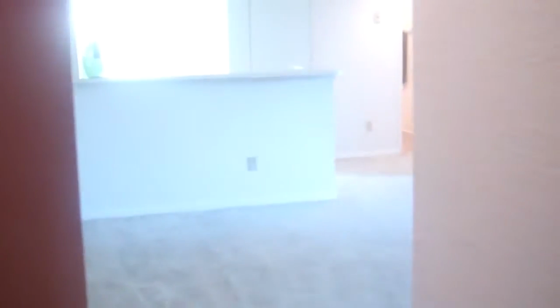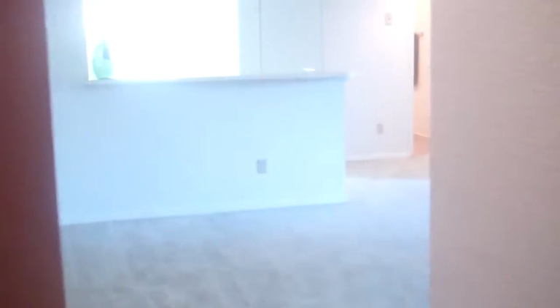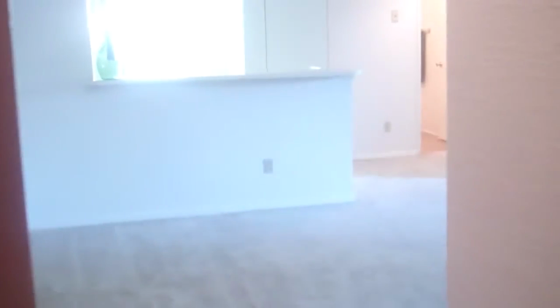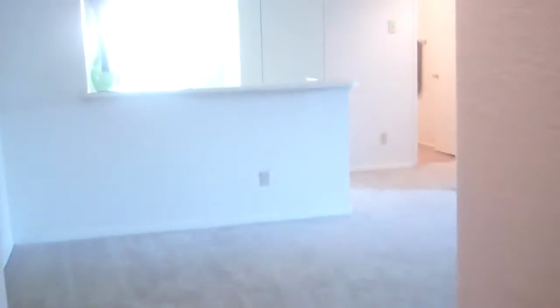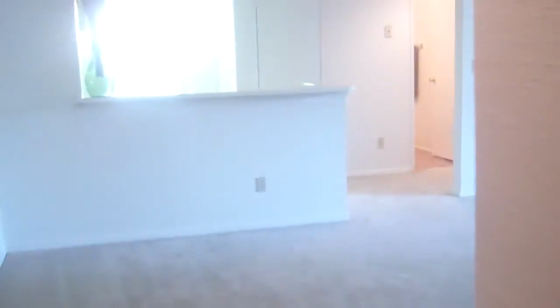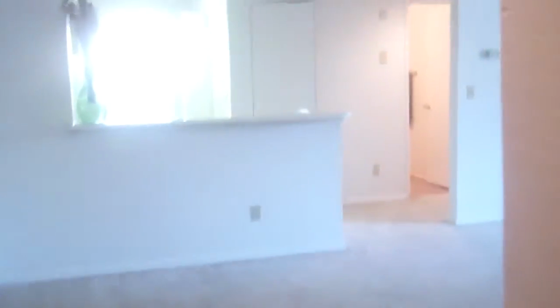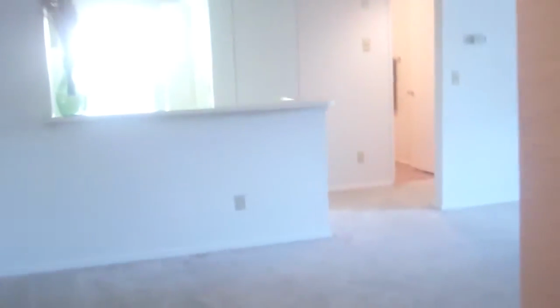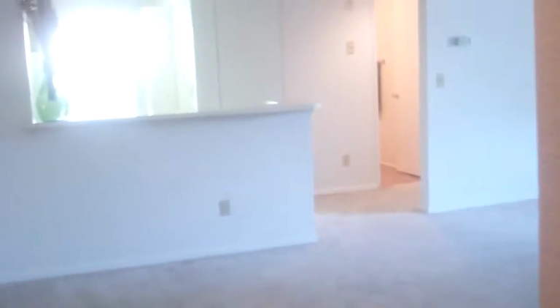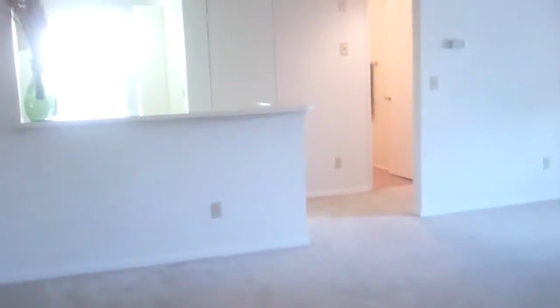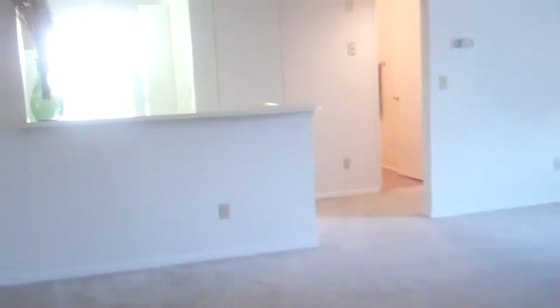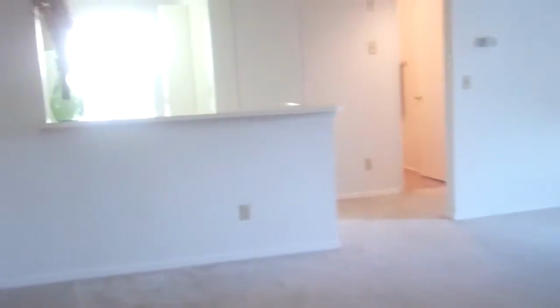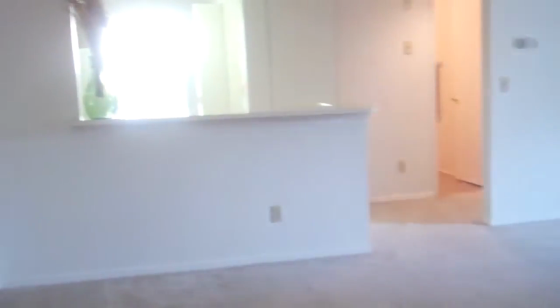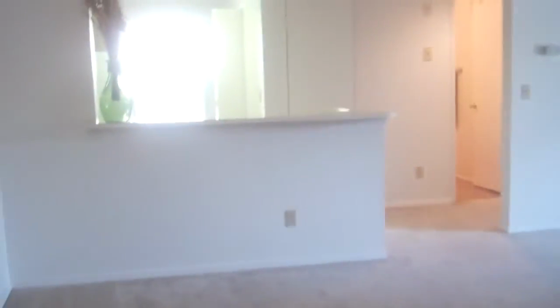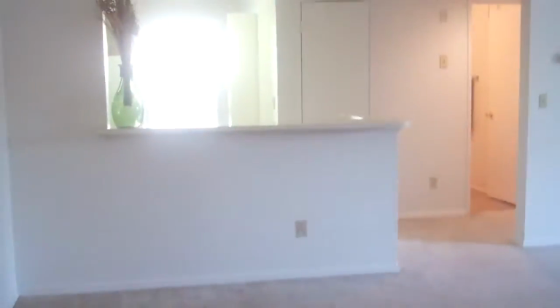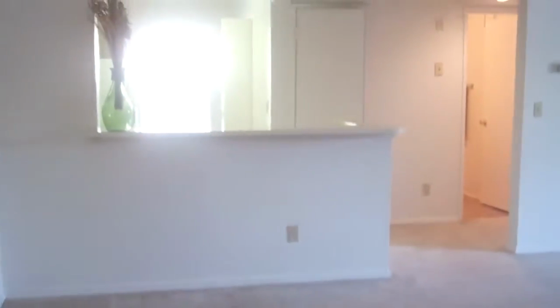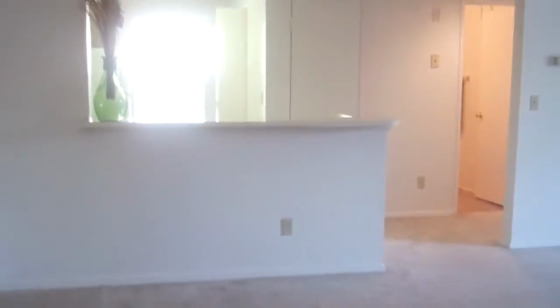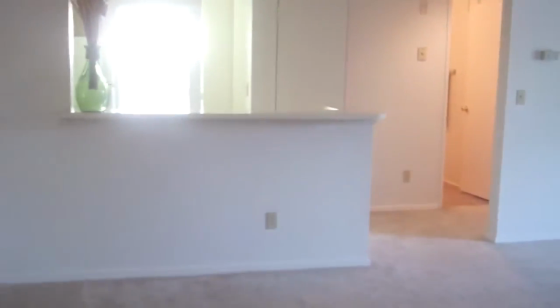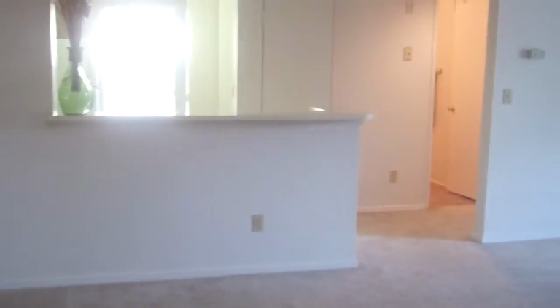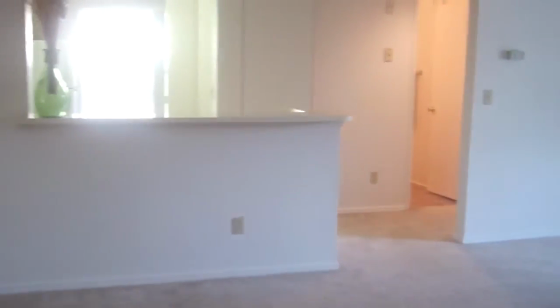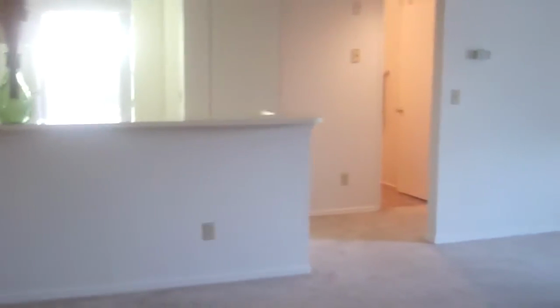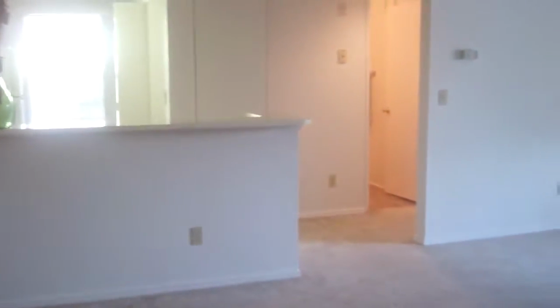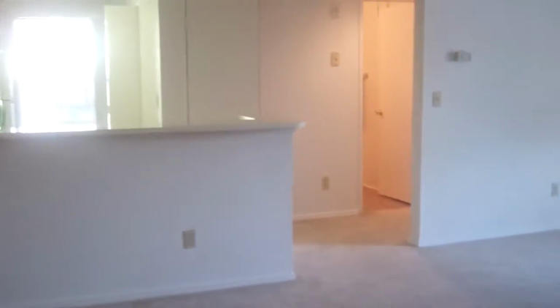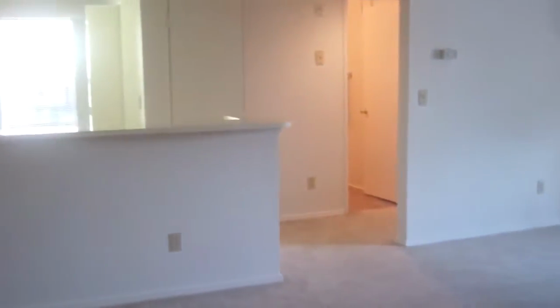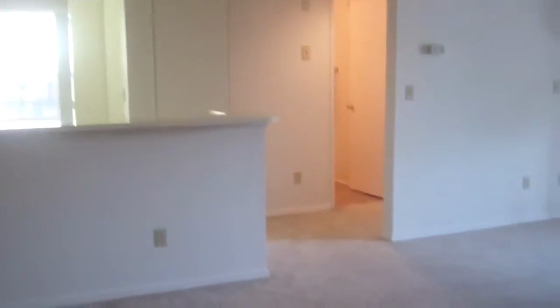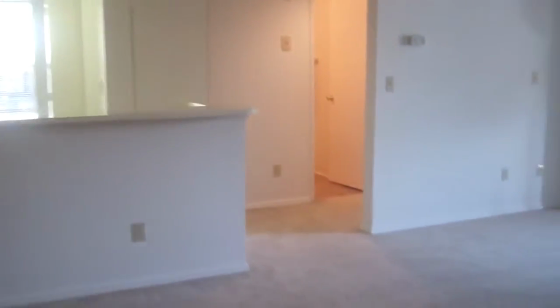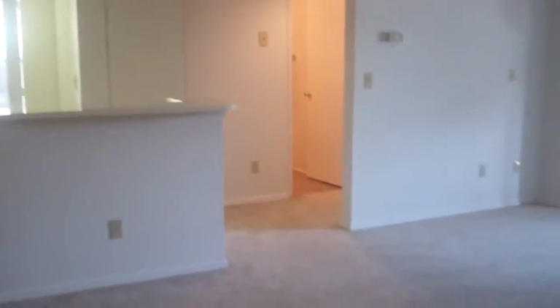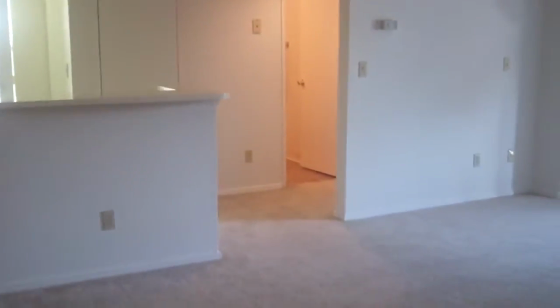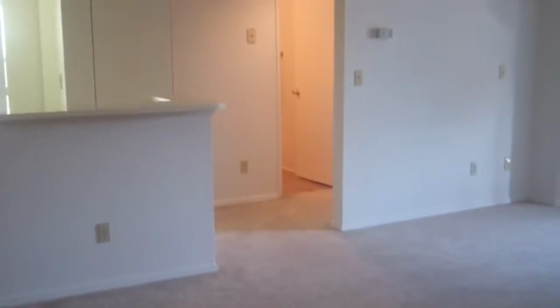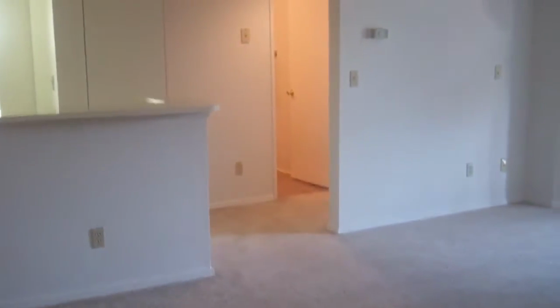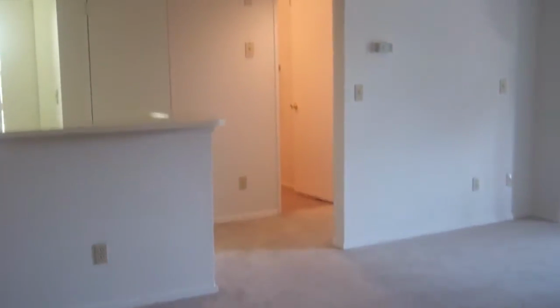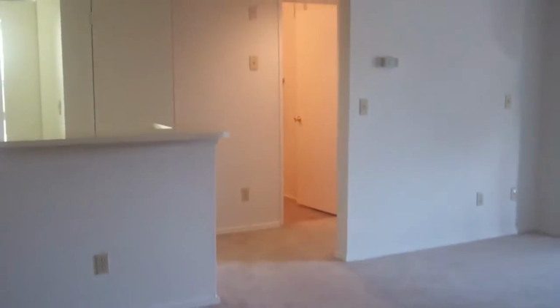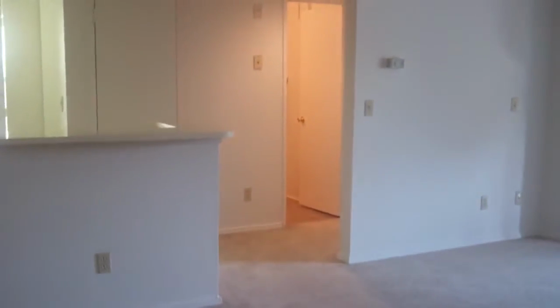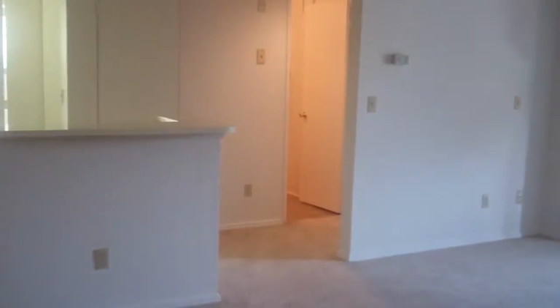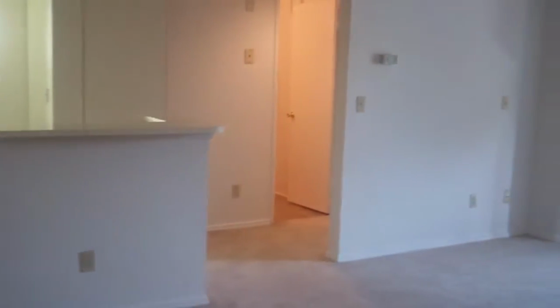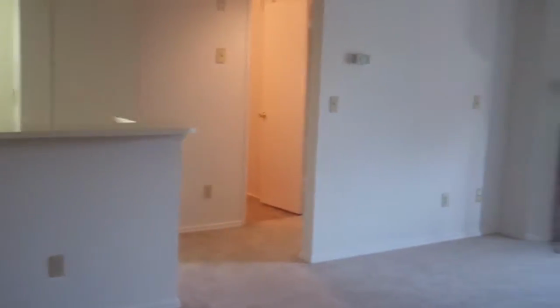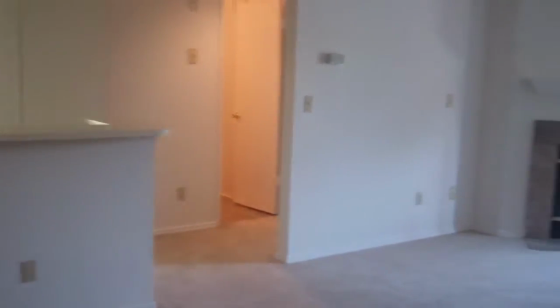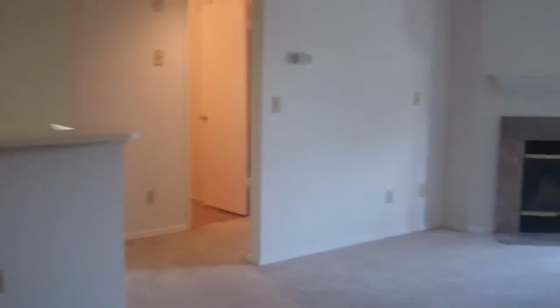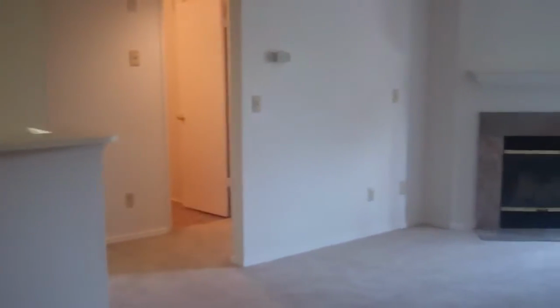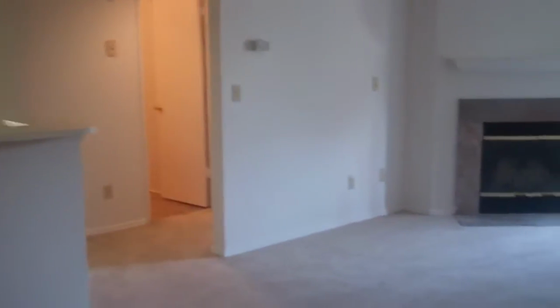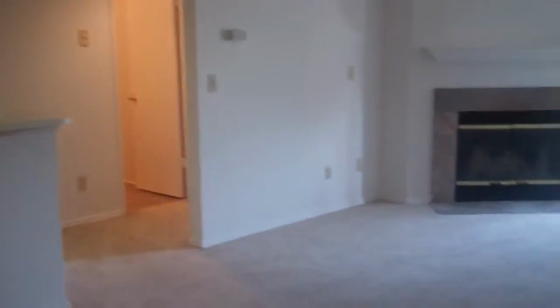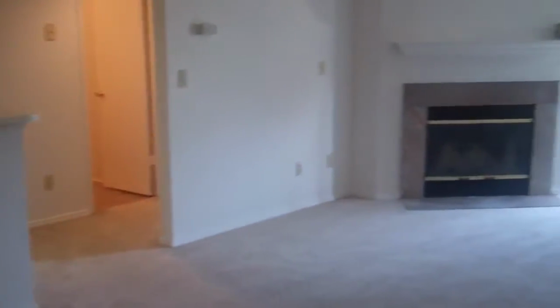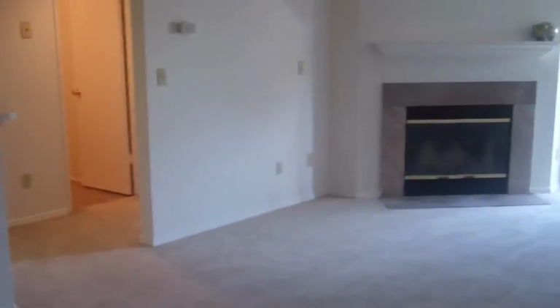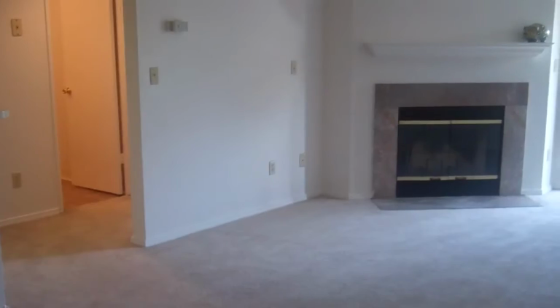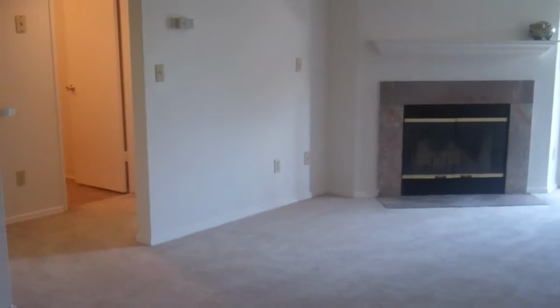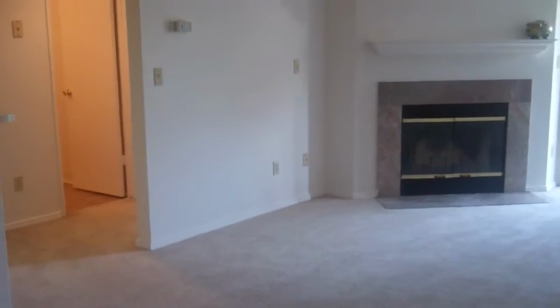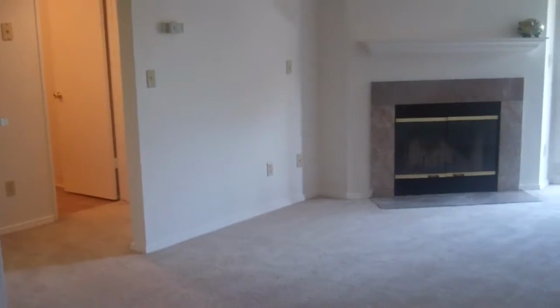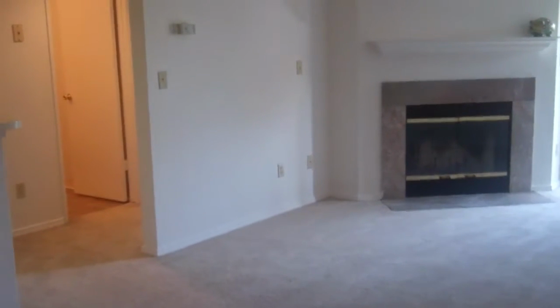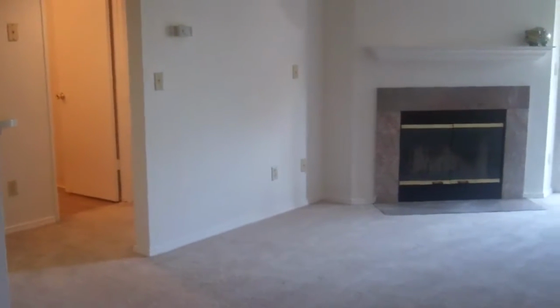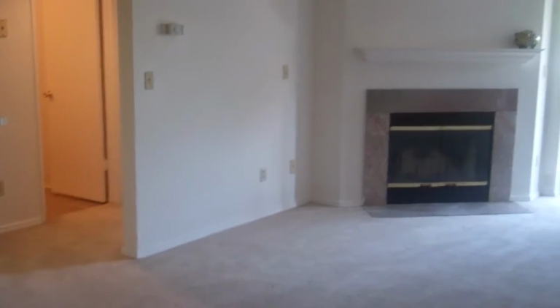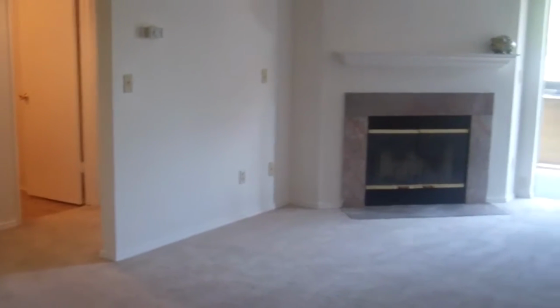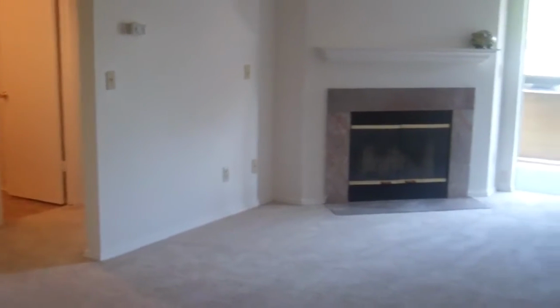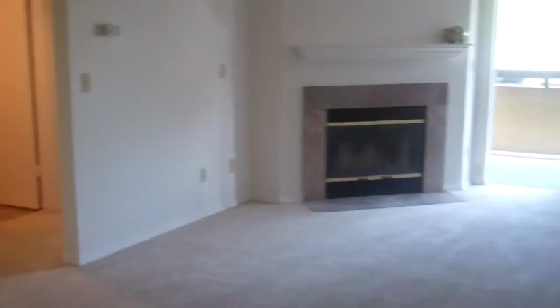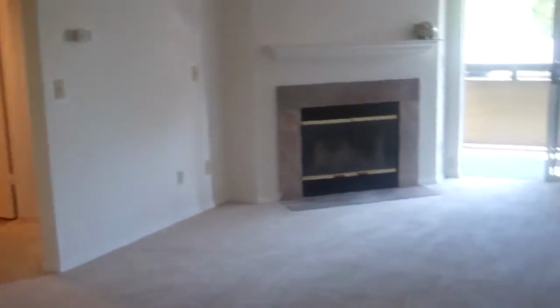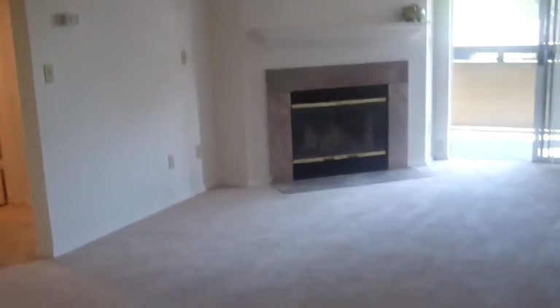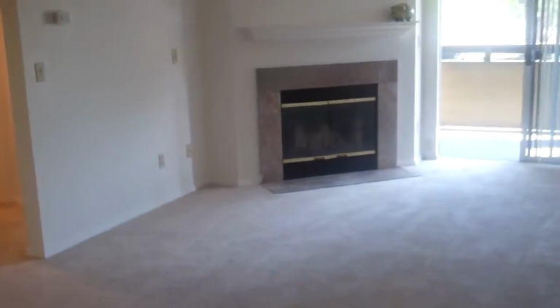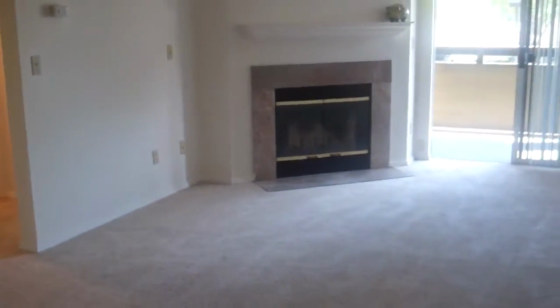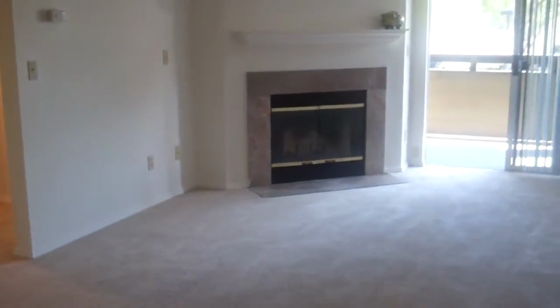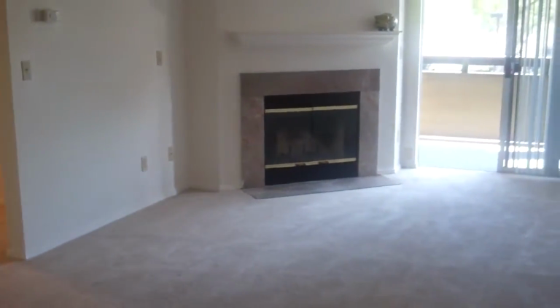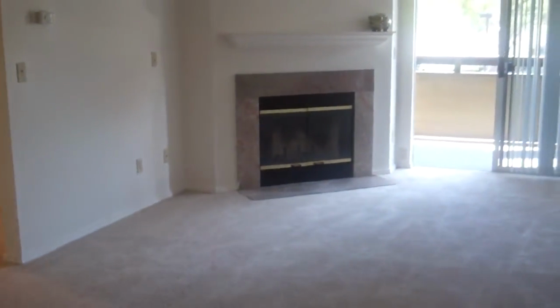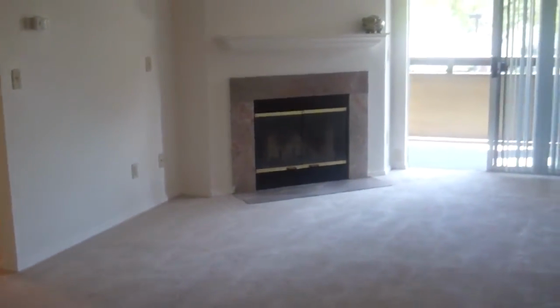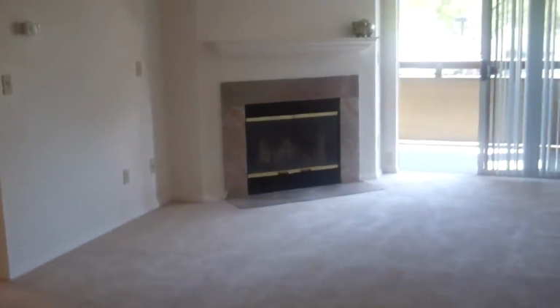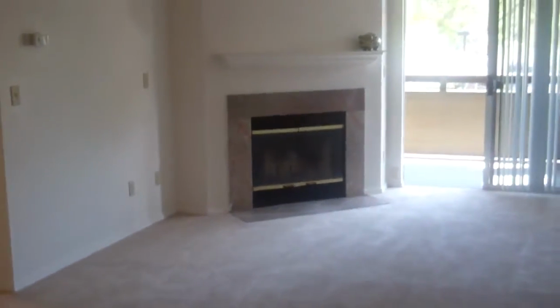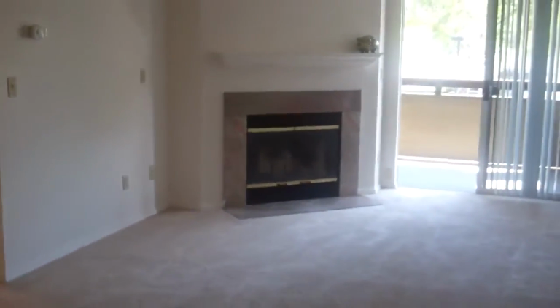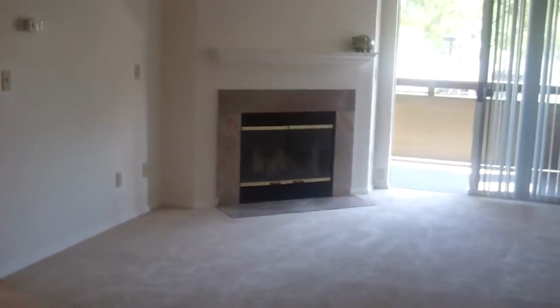Welcome to Mill Creek. Let me take you on a tour of our large two-bedroom floor plan, the Chaucer.